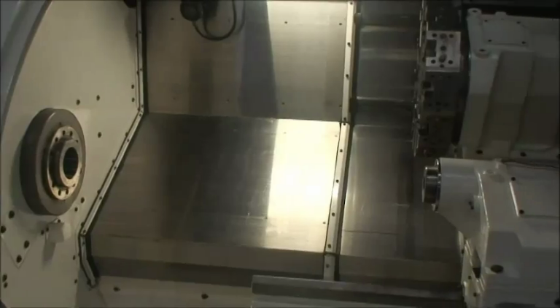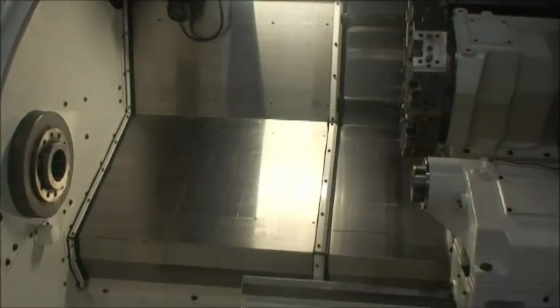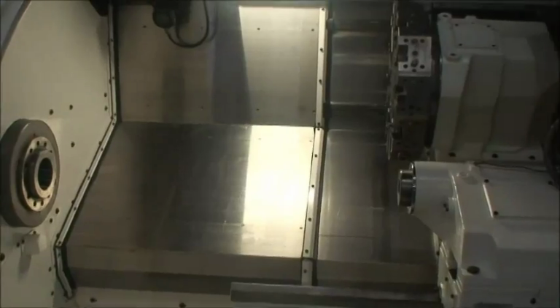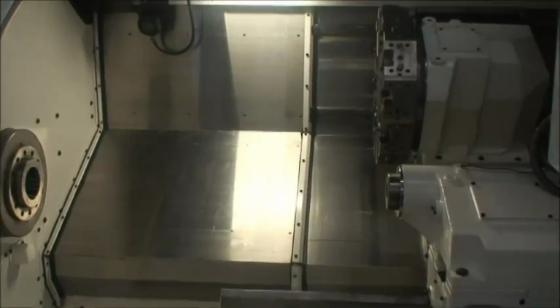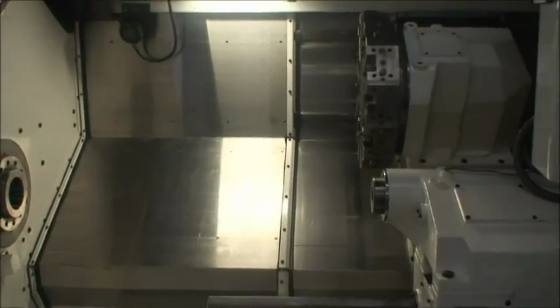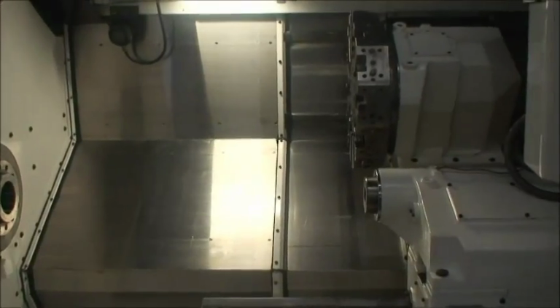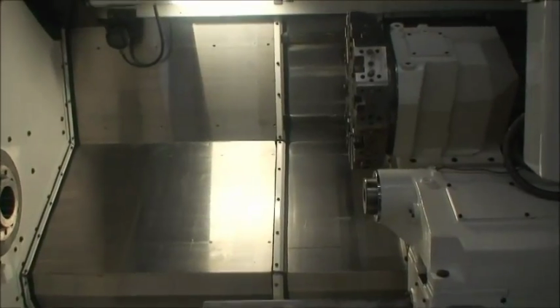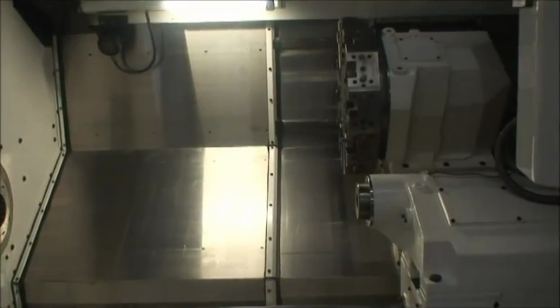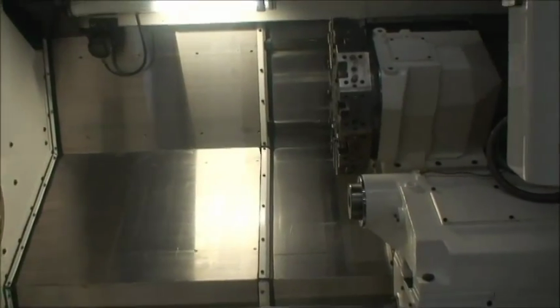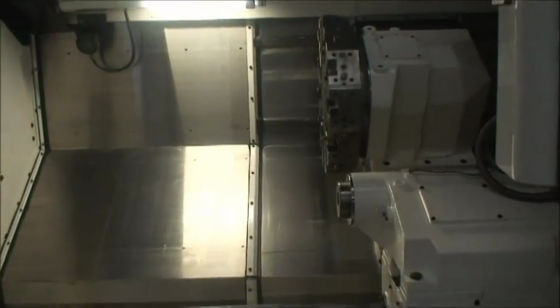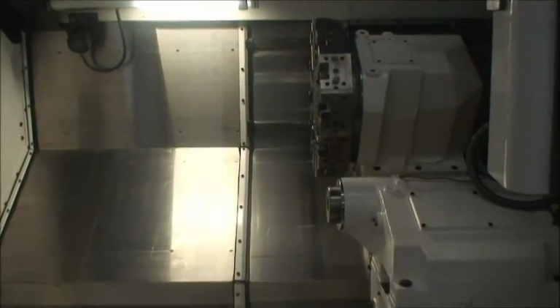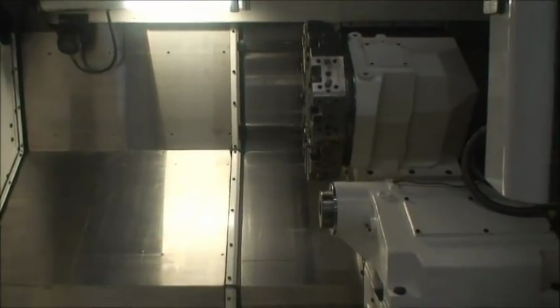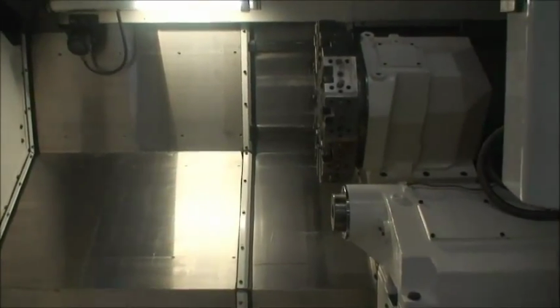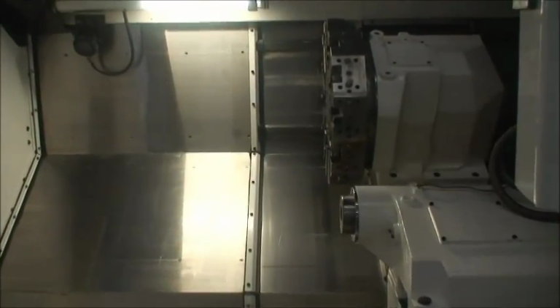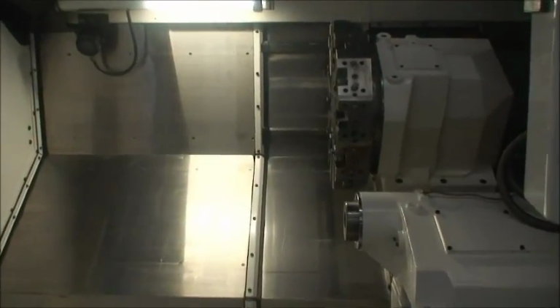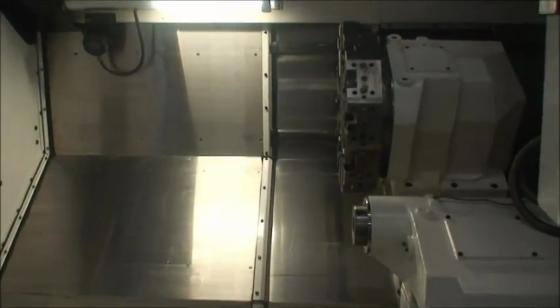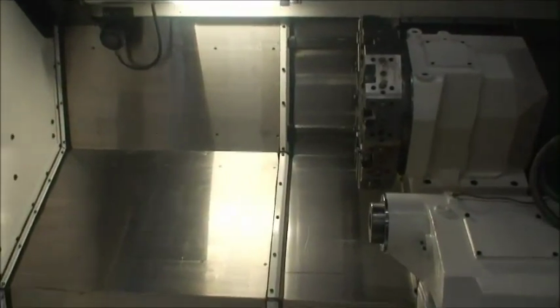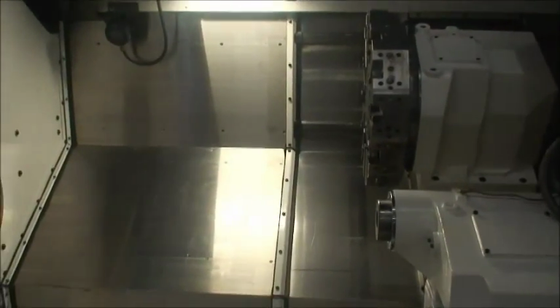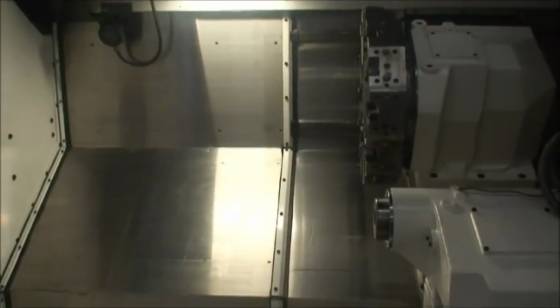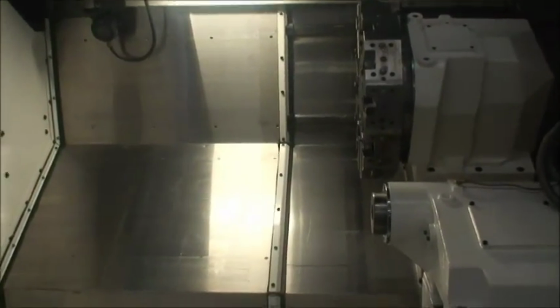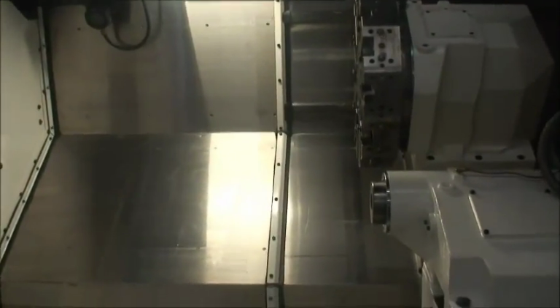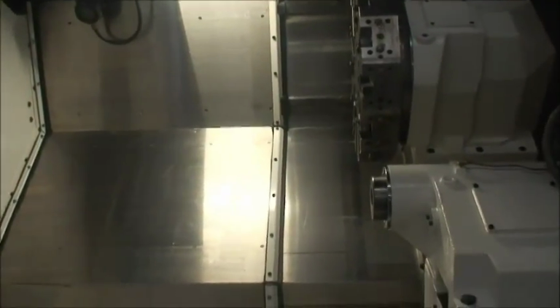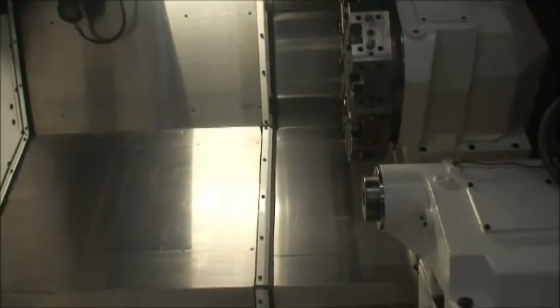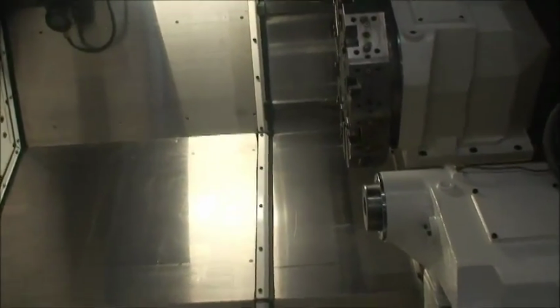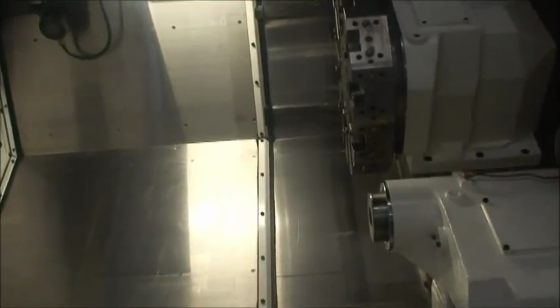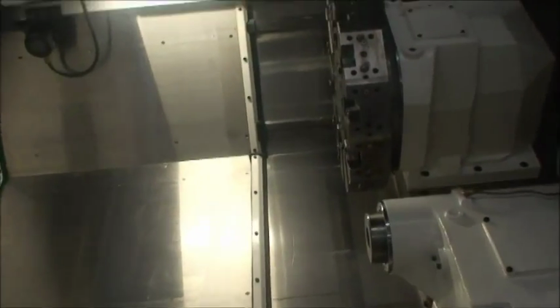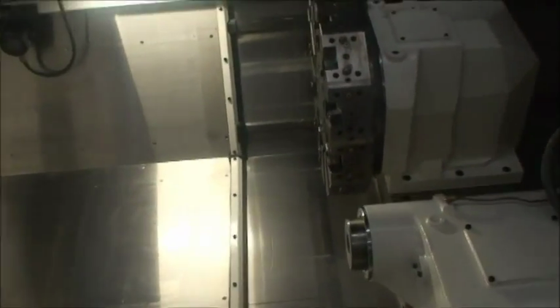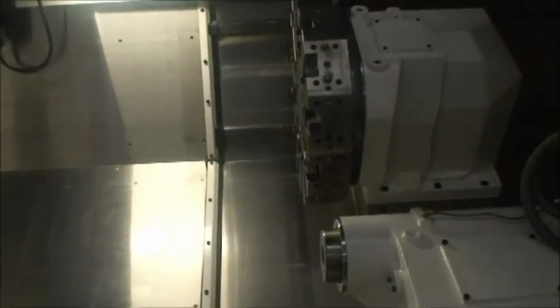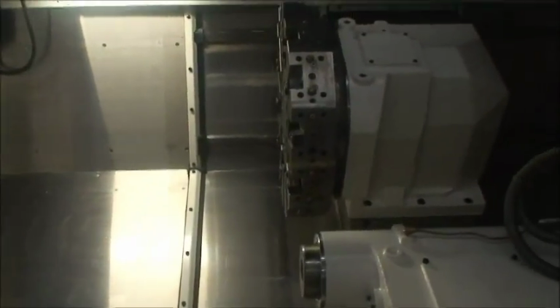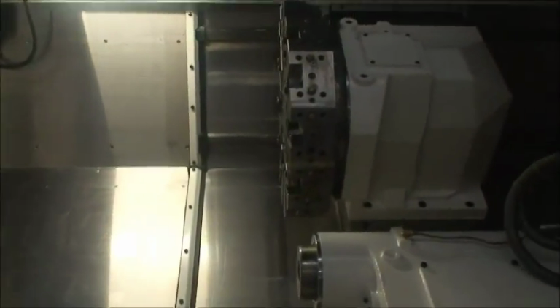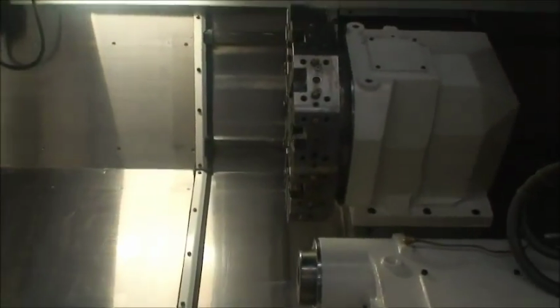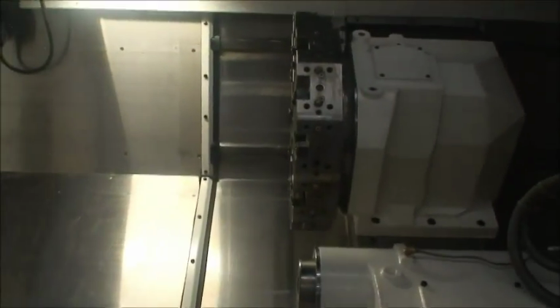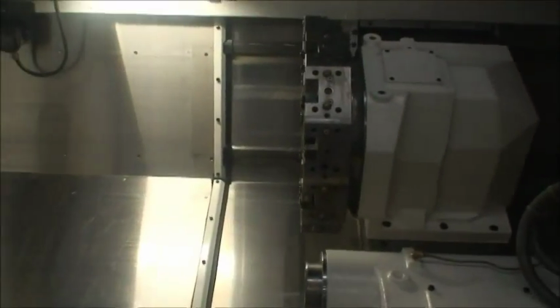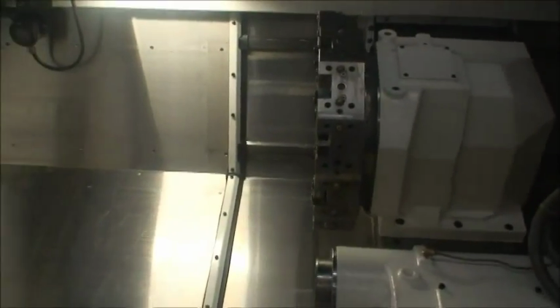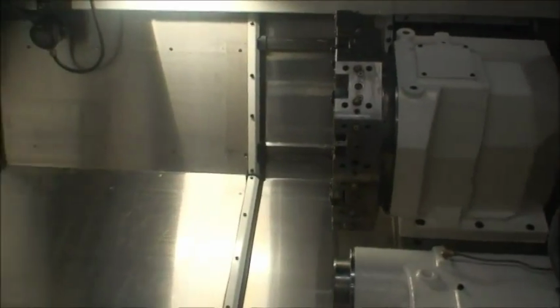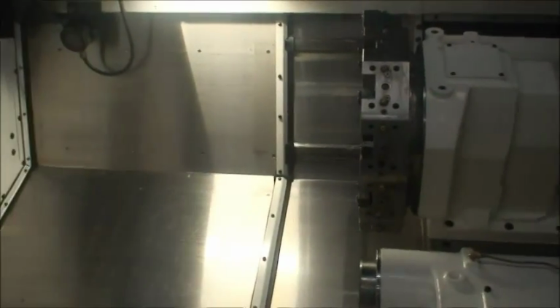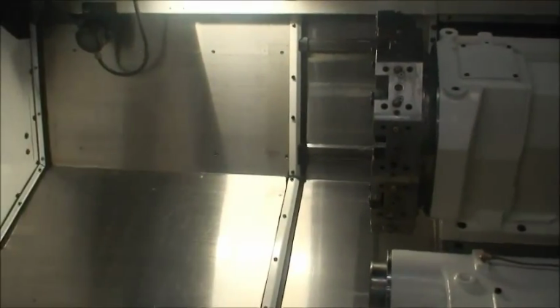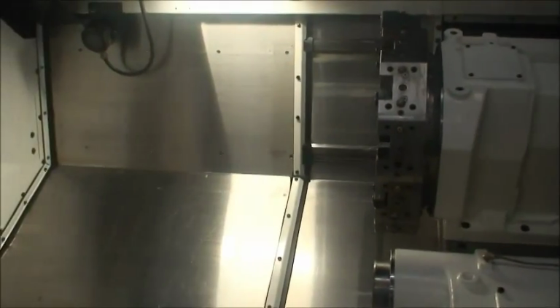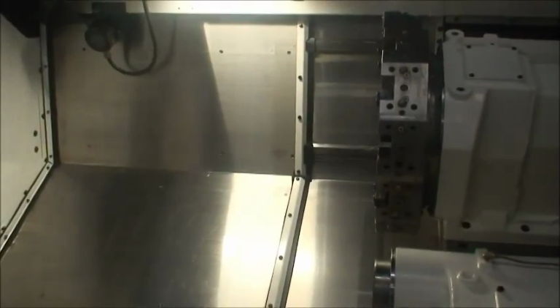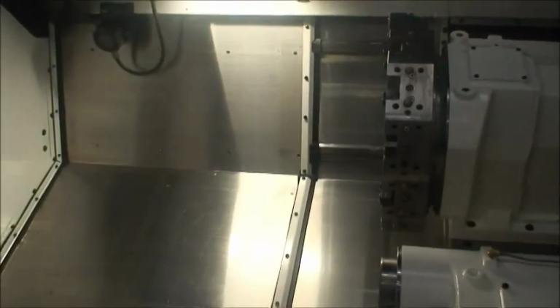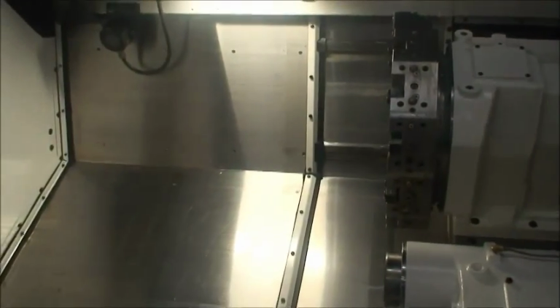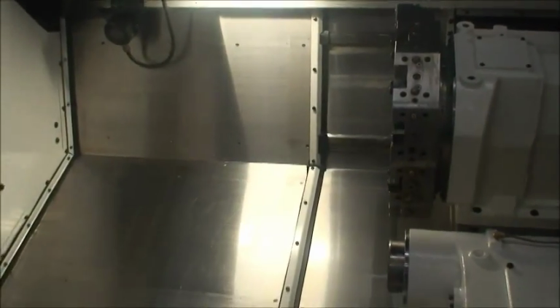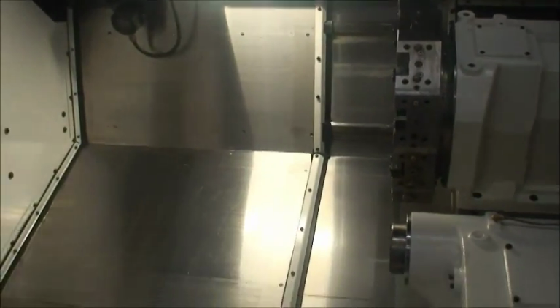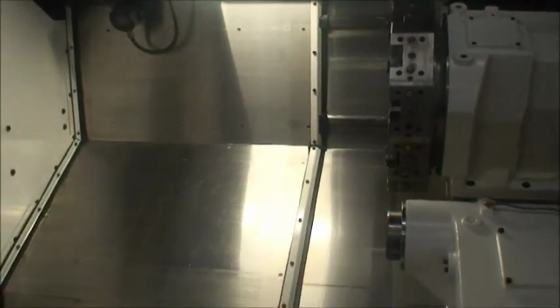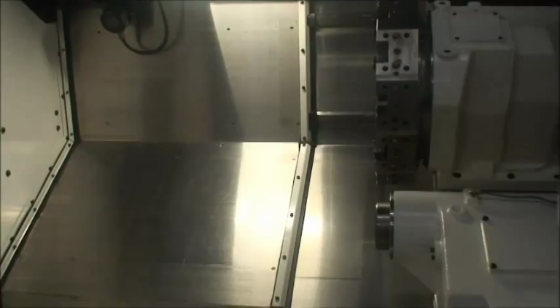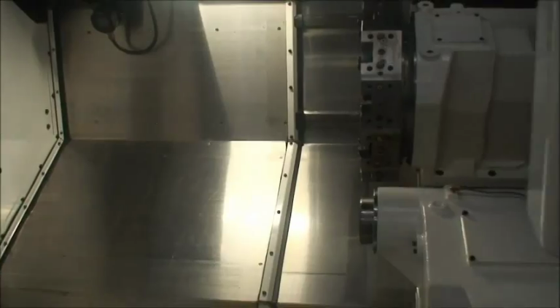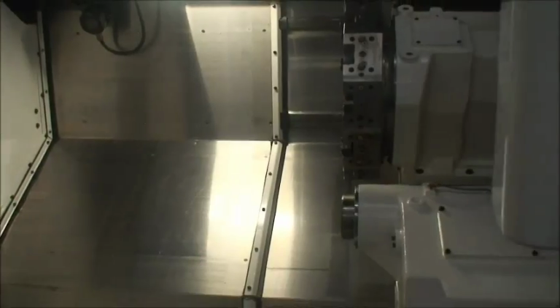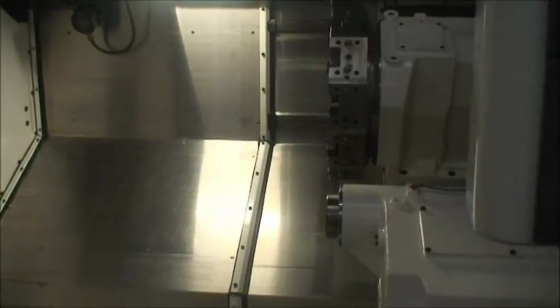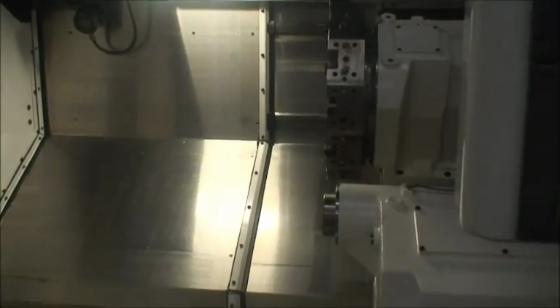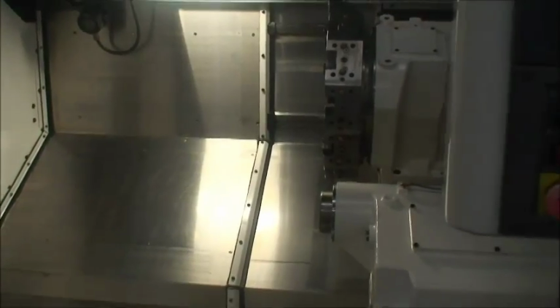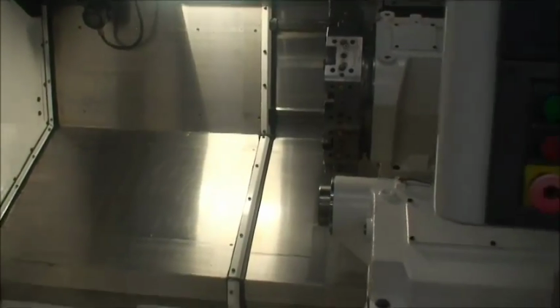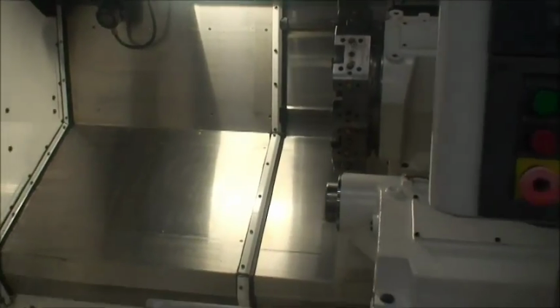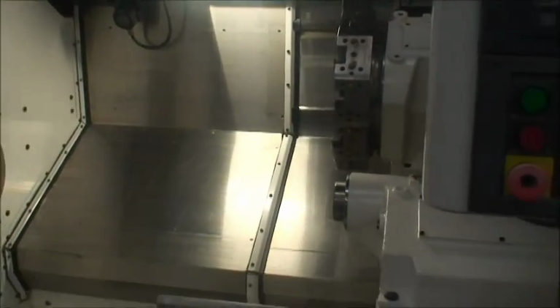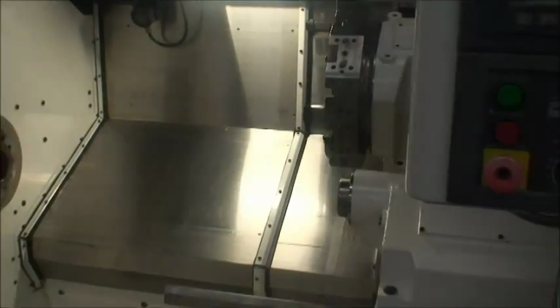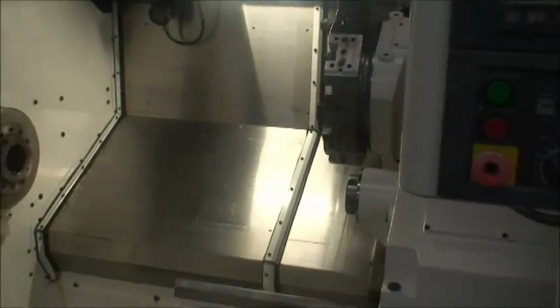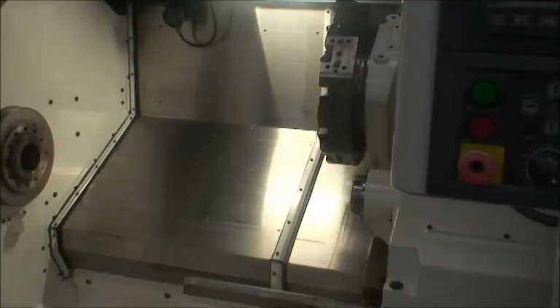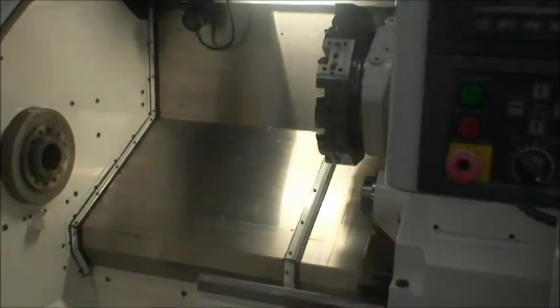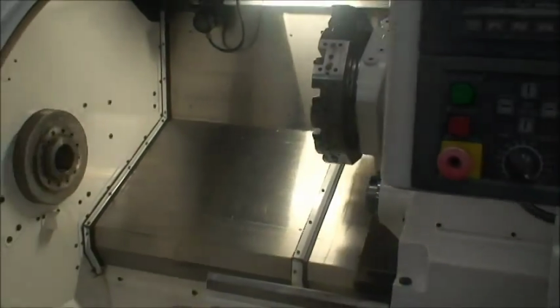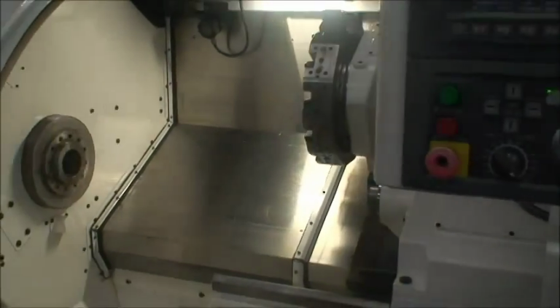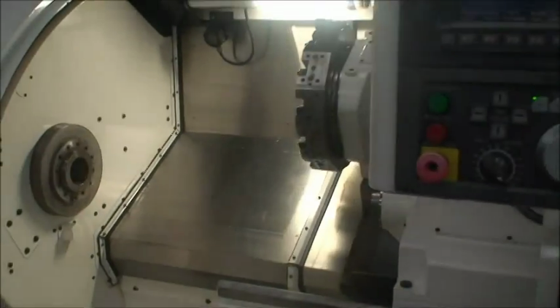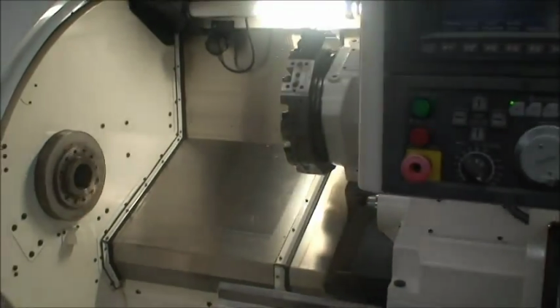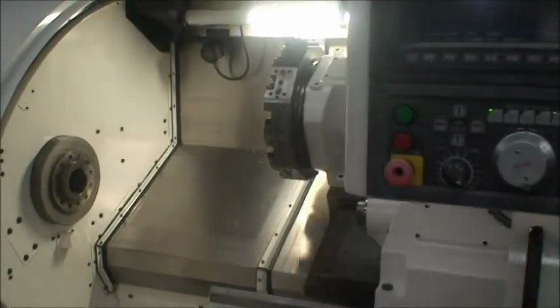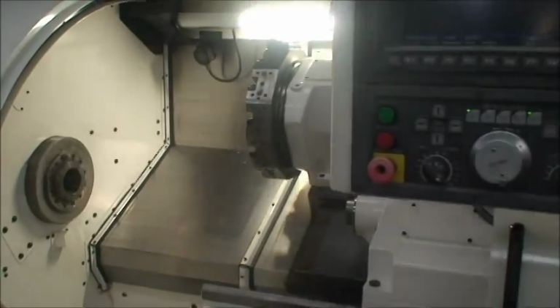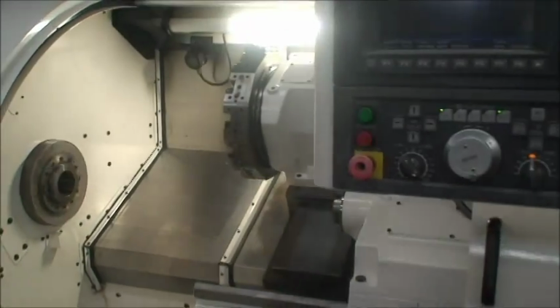Okay, that's the end of the cycle. I'll do it again and walk around the machine at the same time.